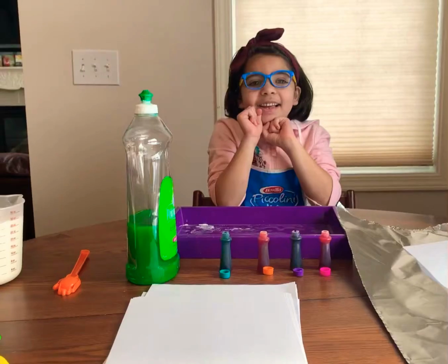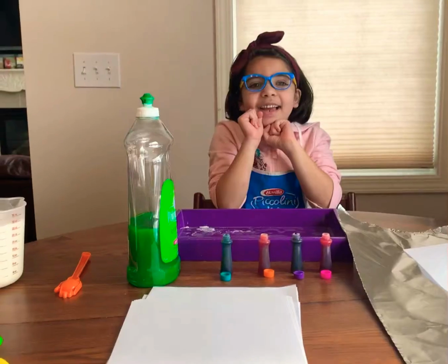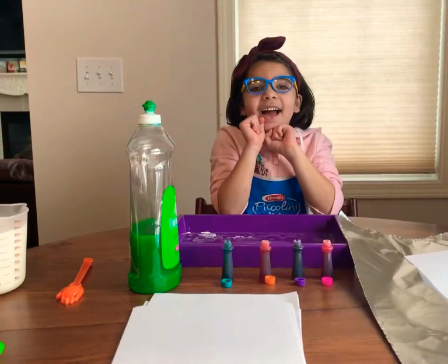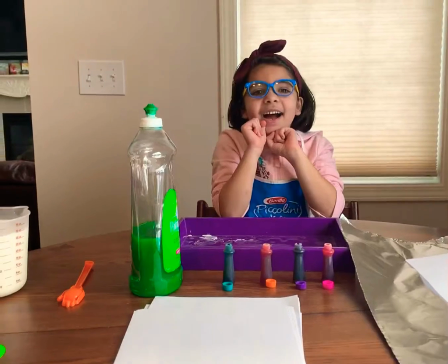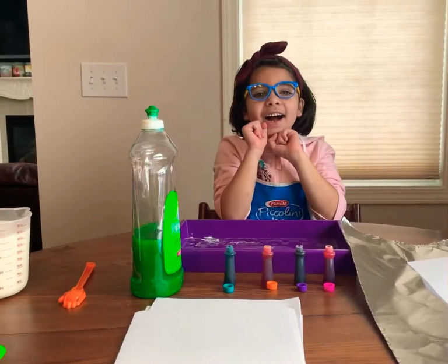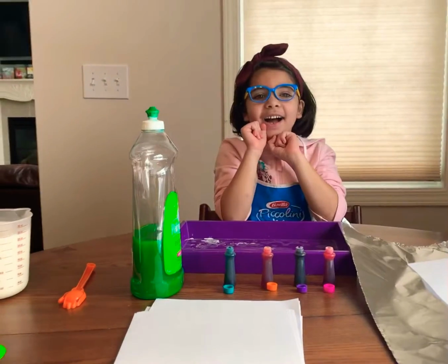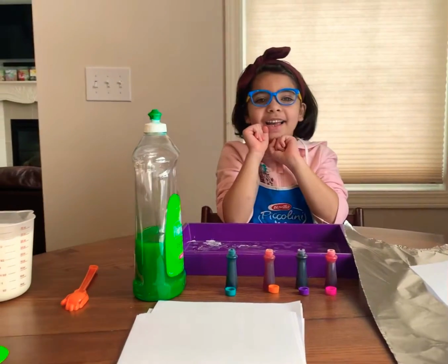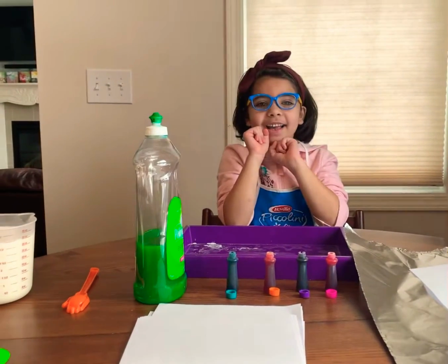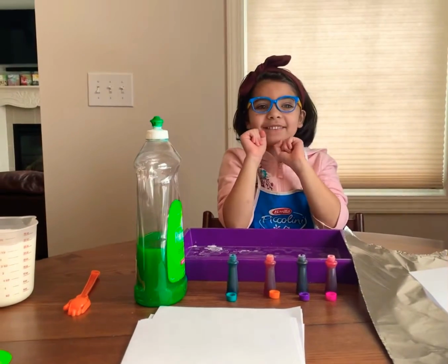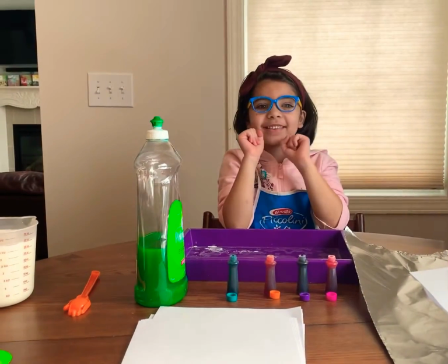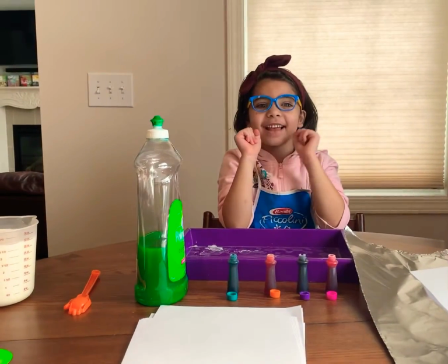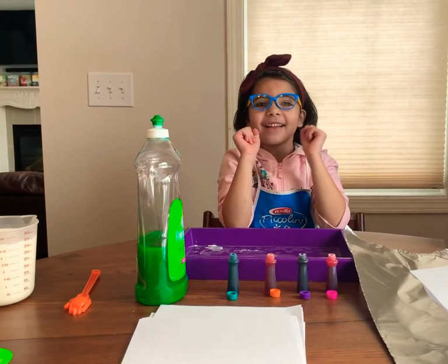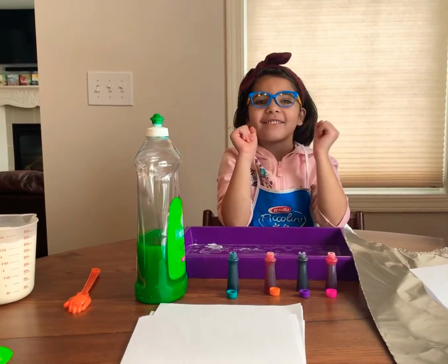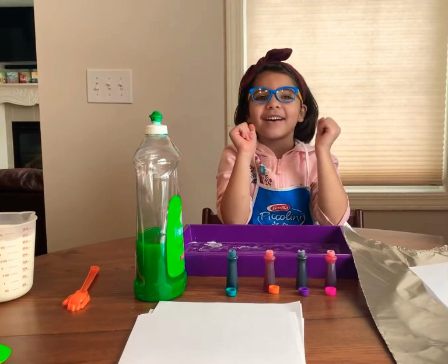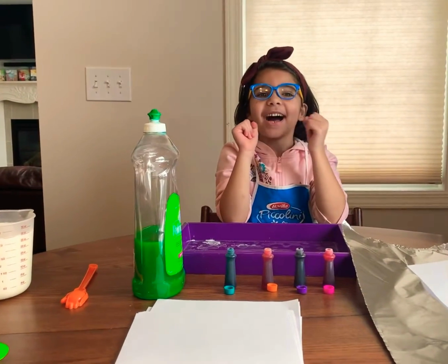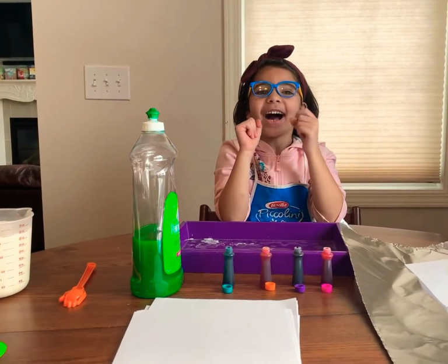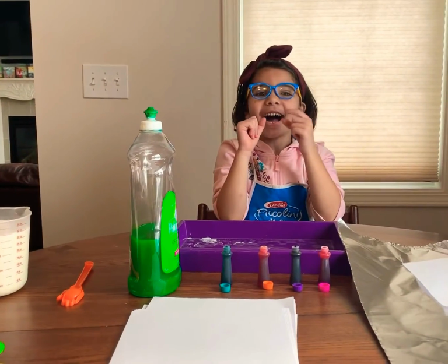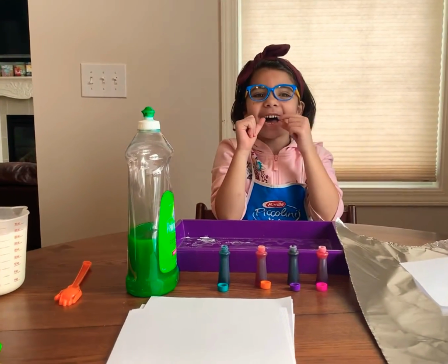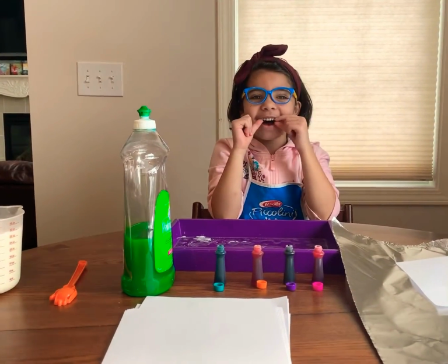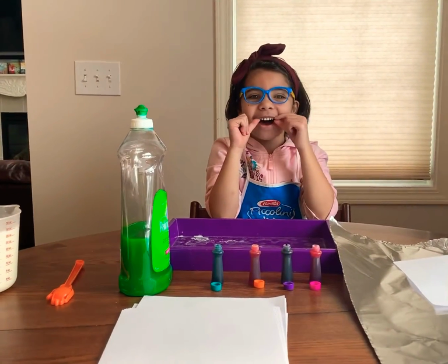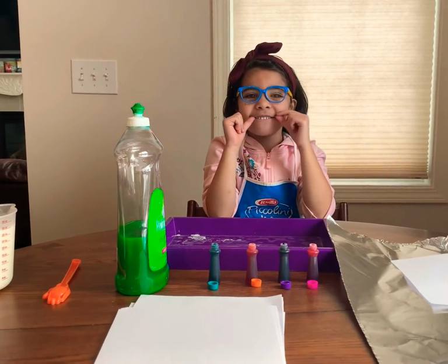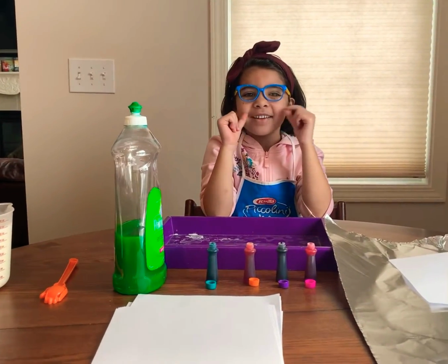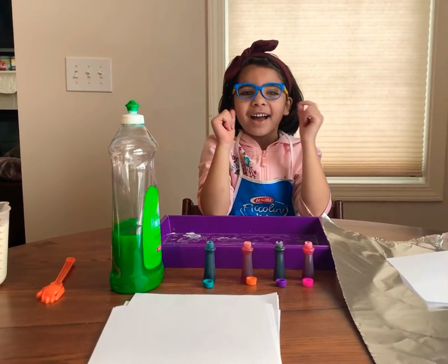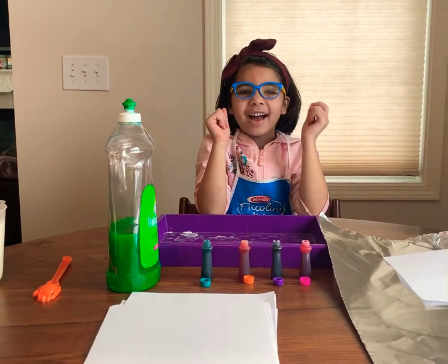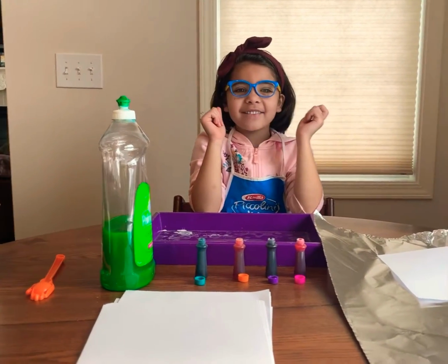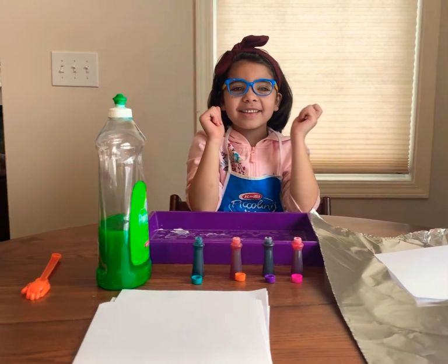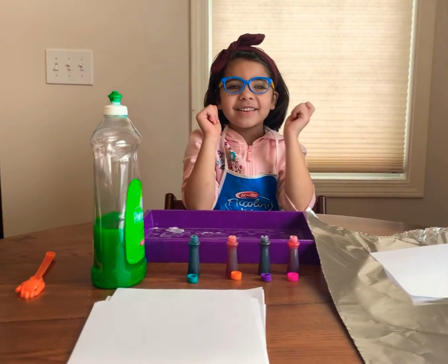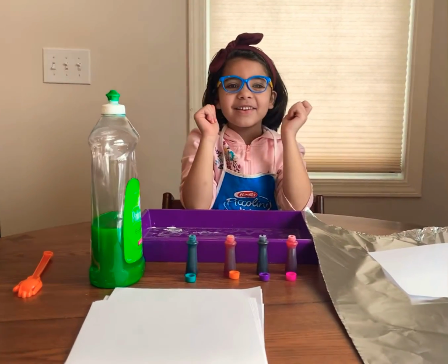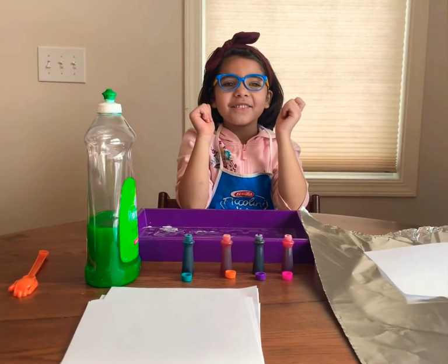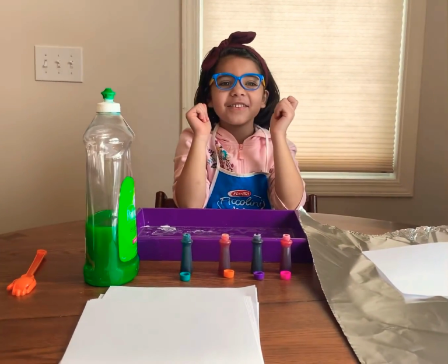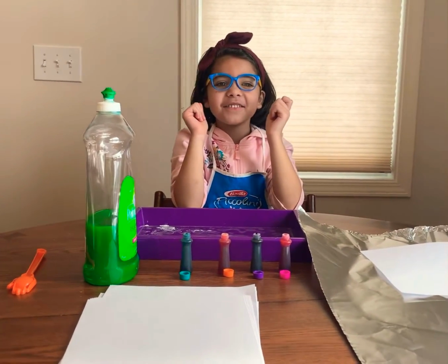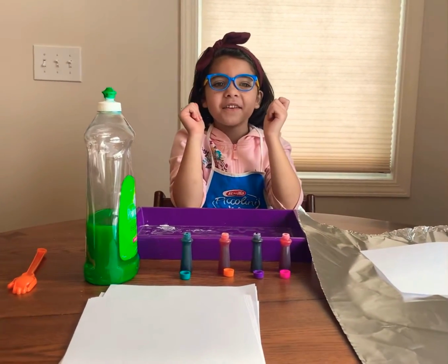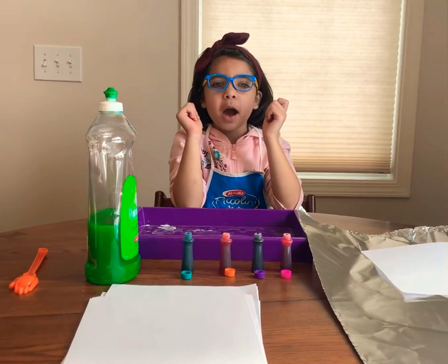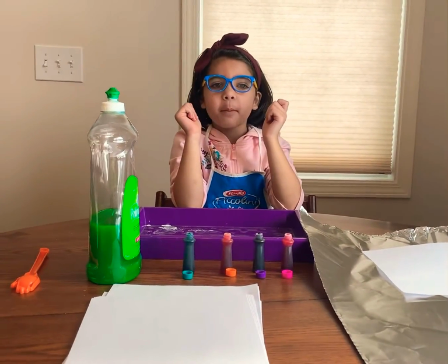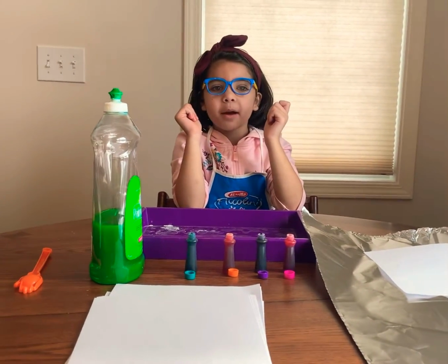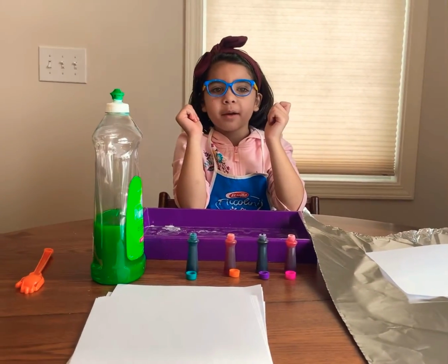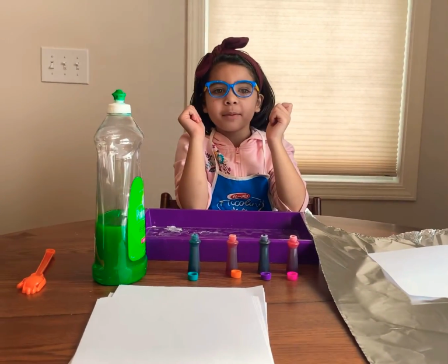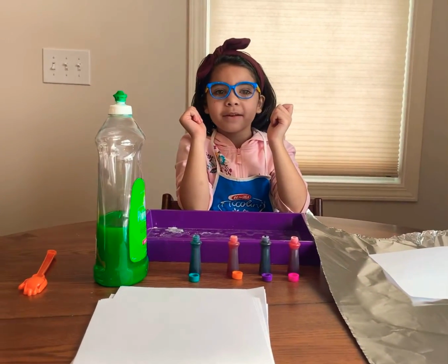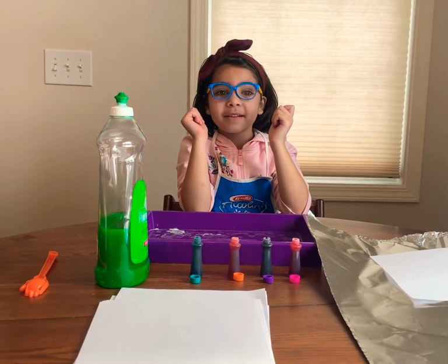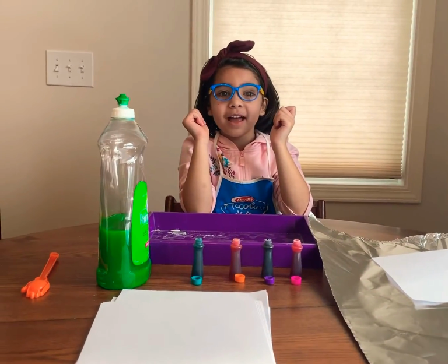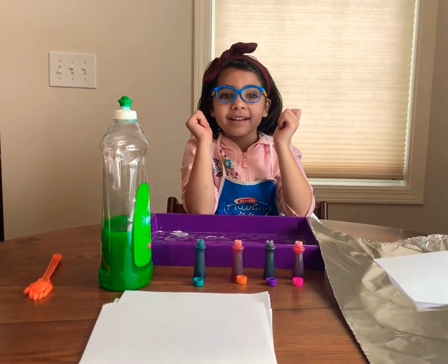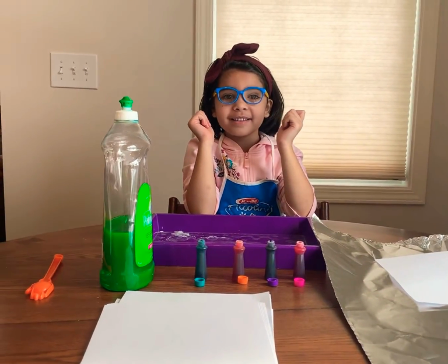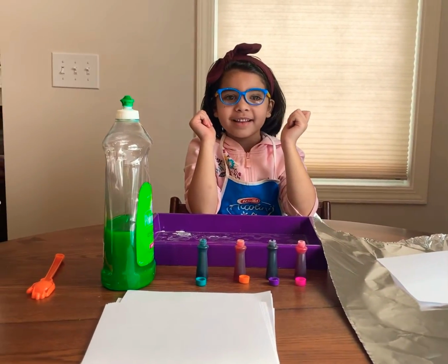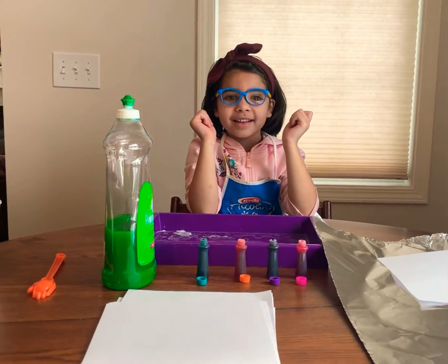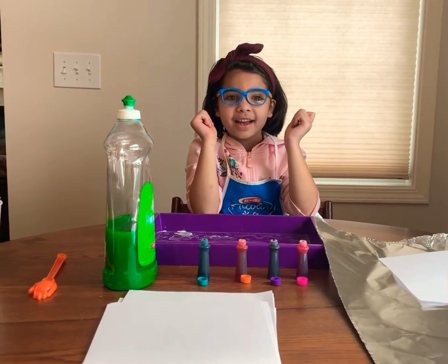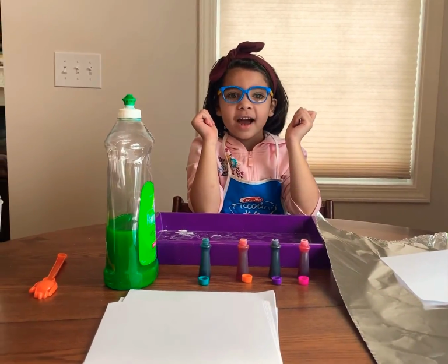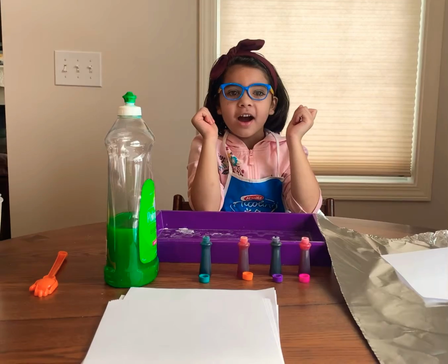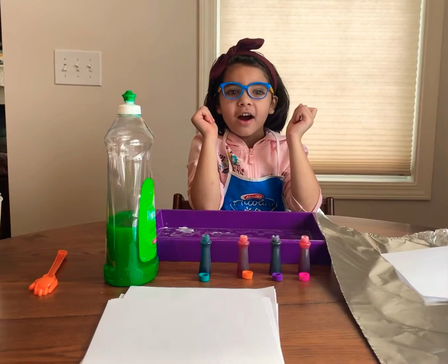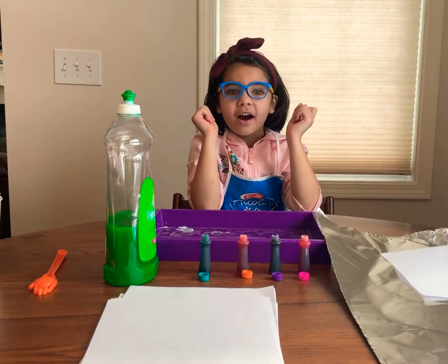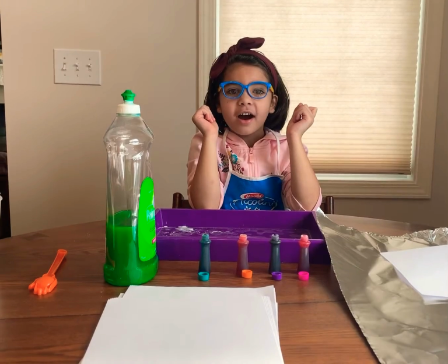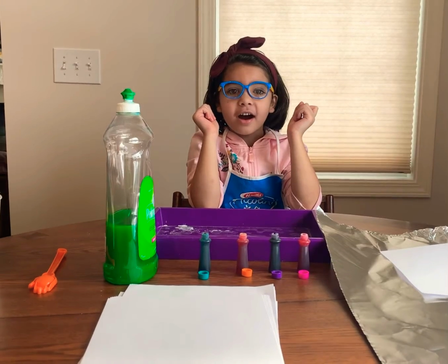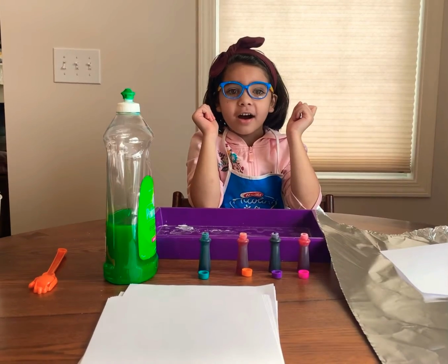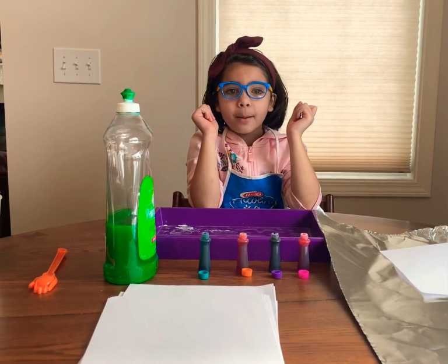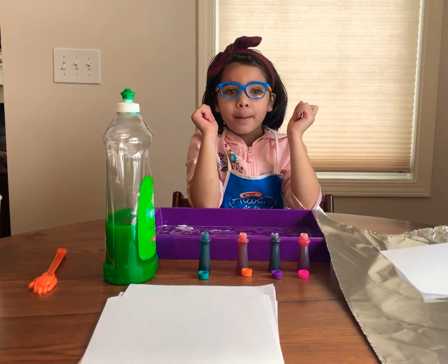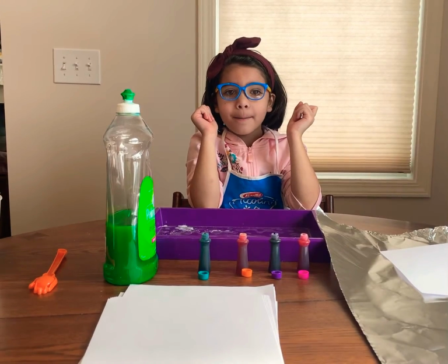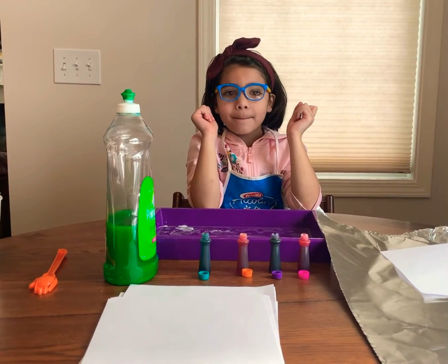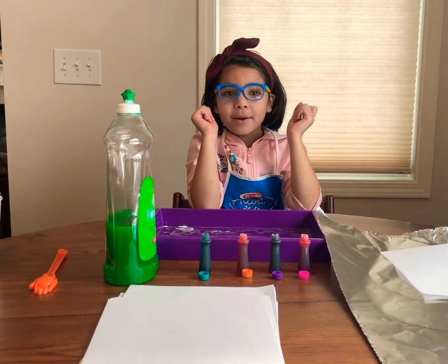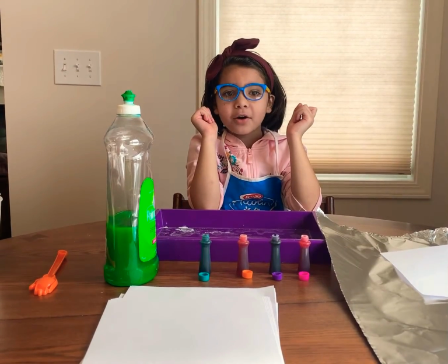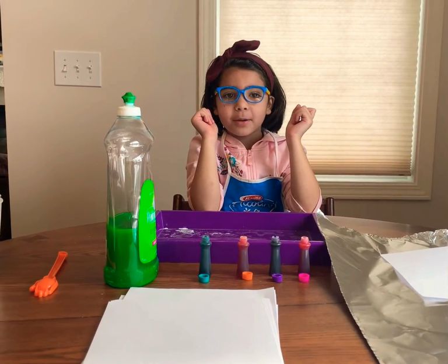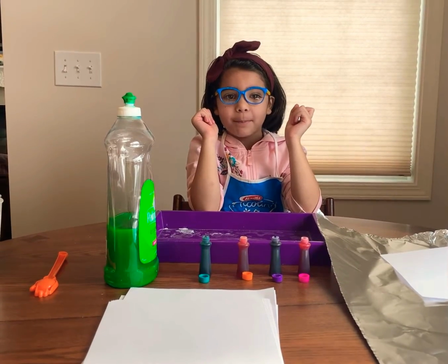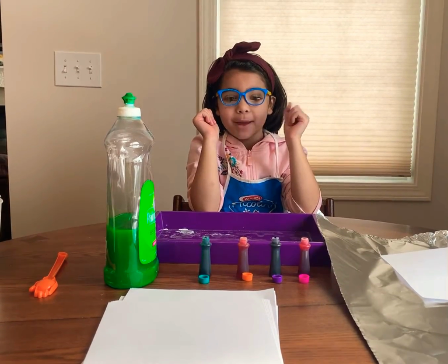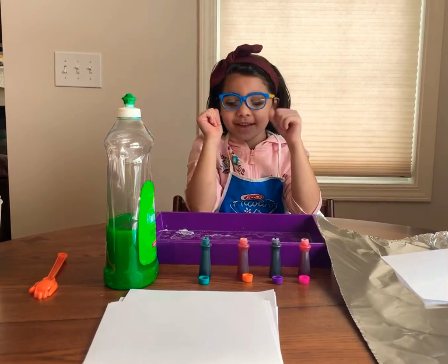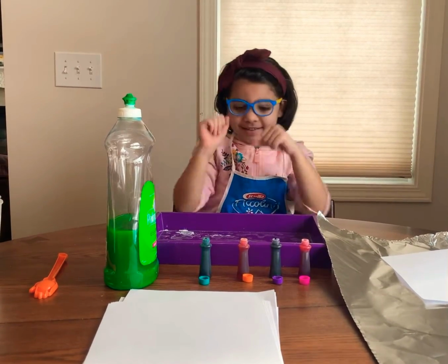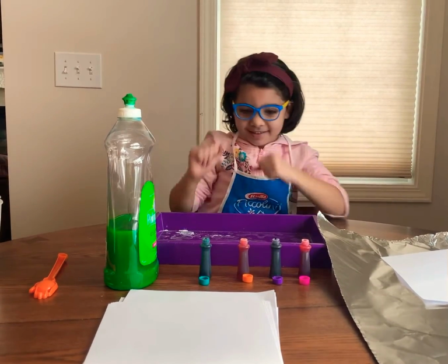Hi, I'm Stella. I'm going to do a marbleizing milk painting.